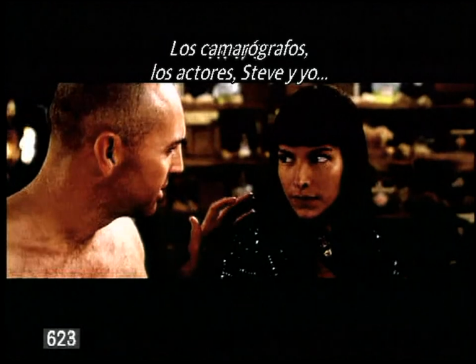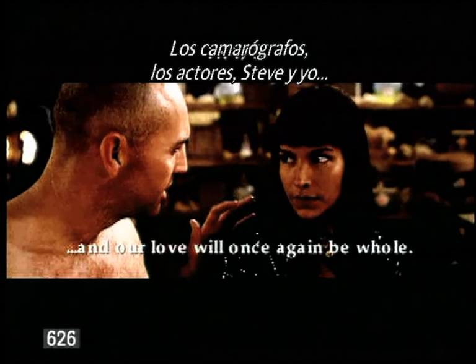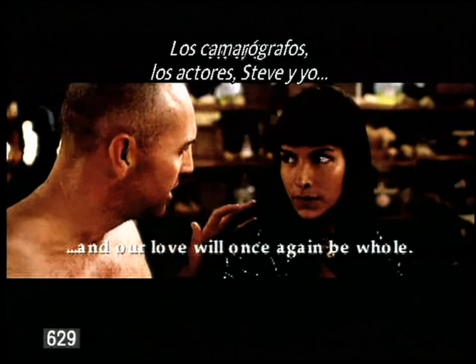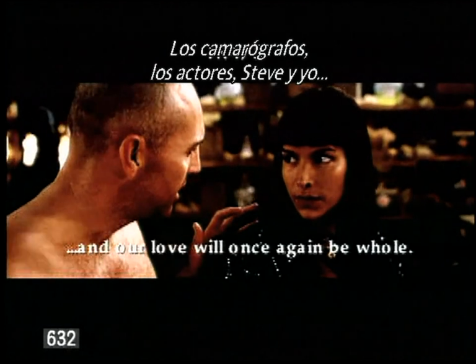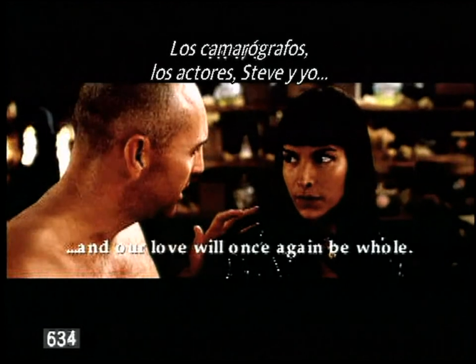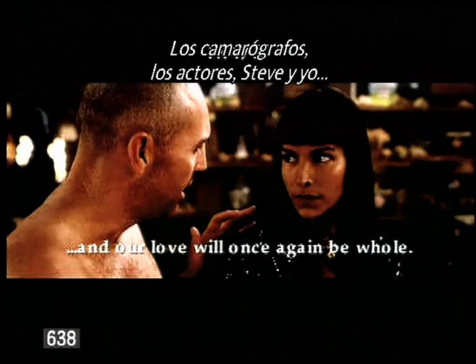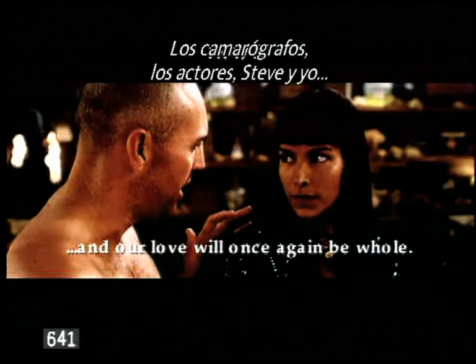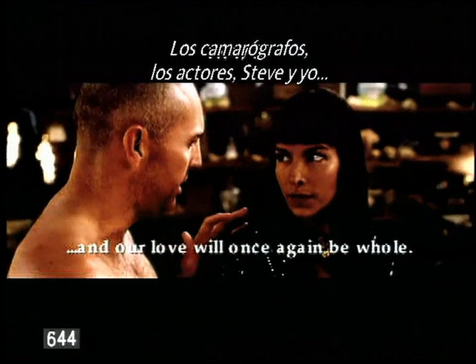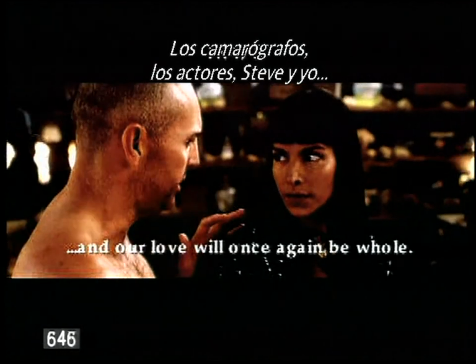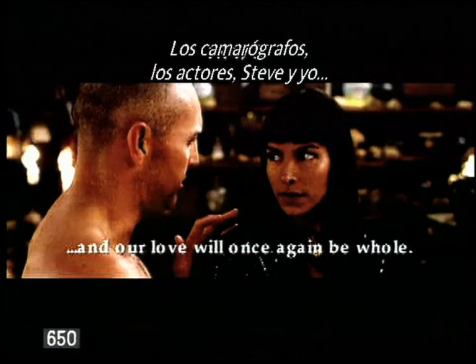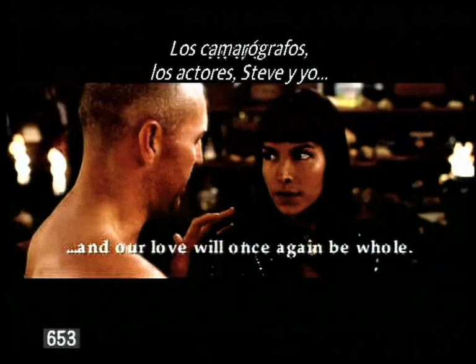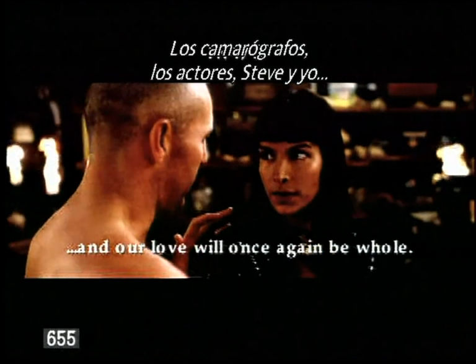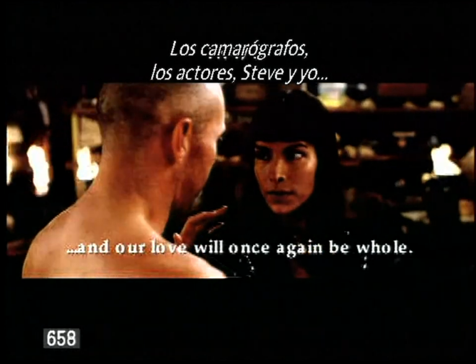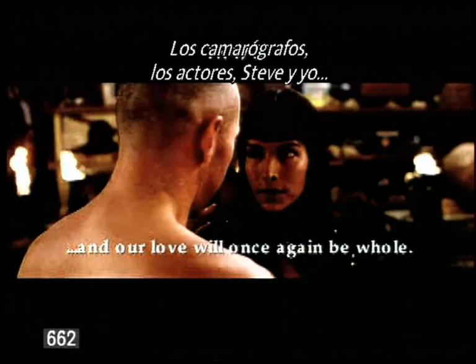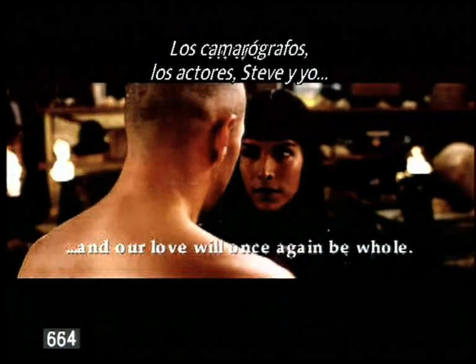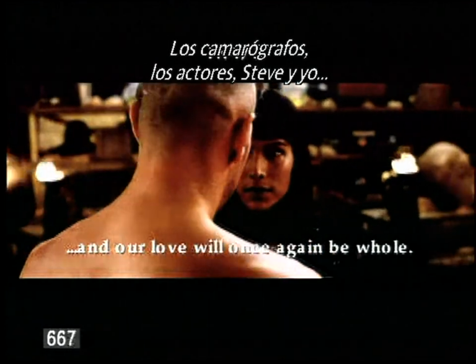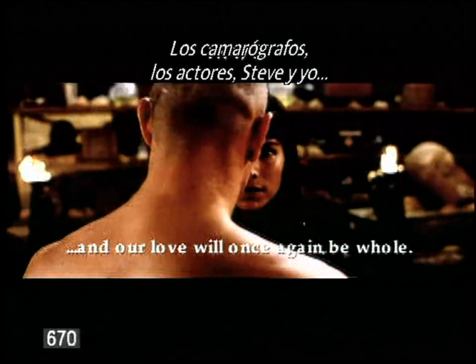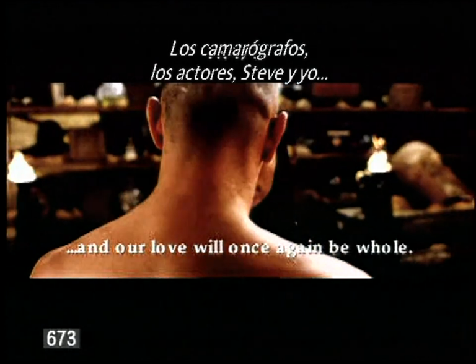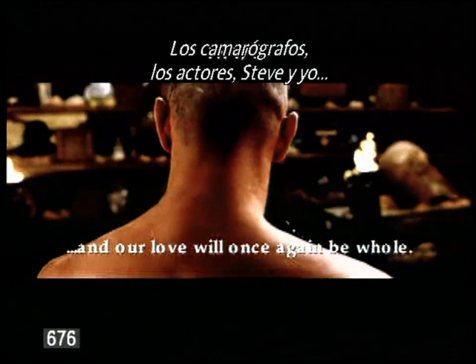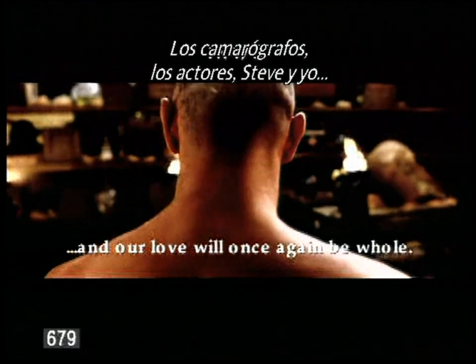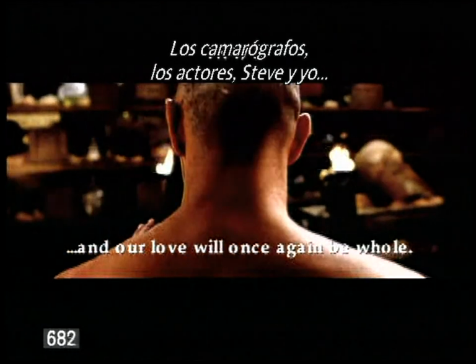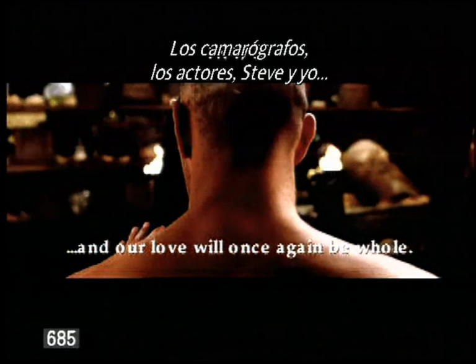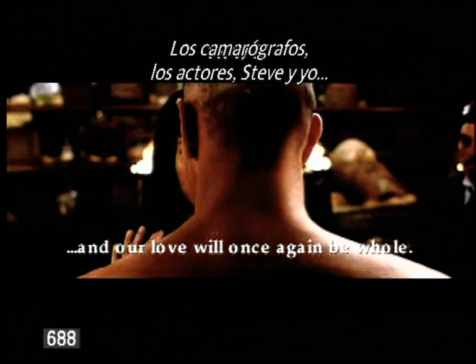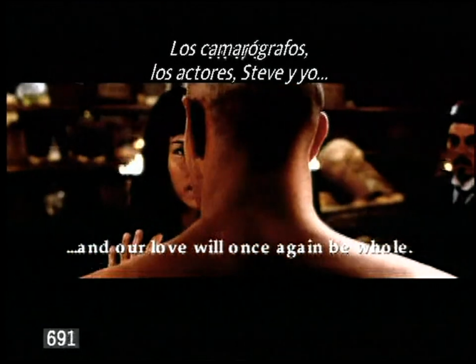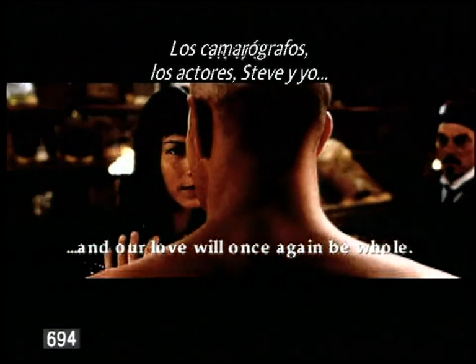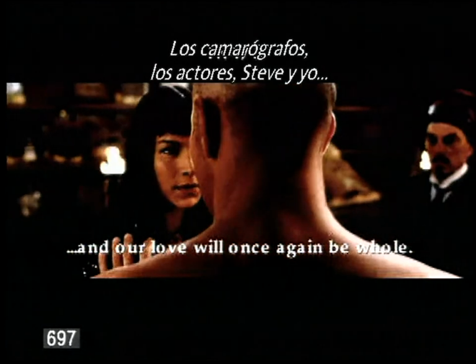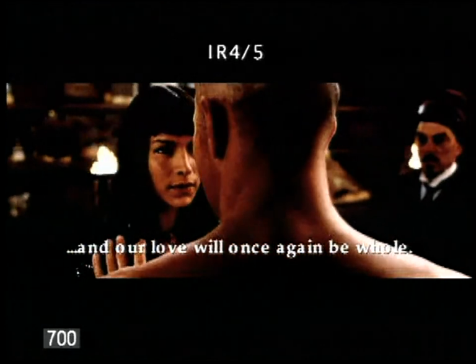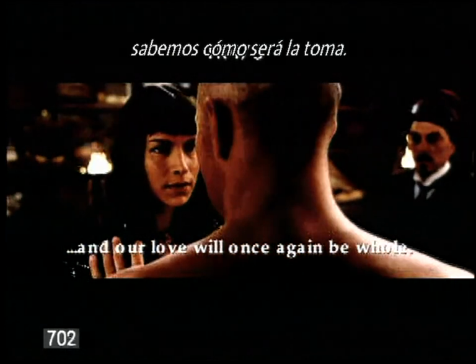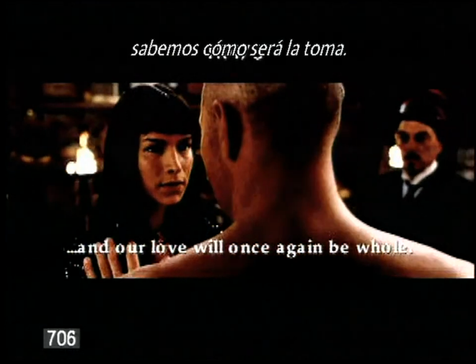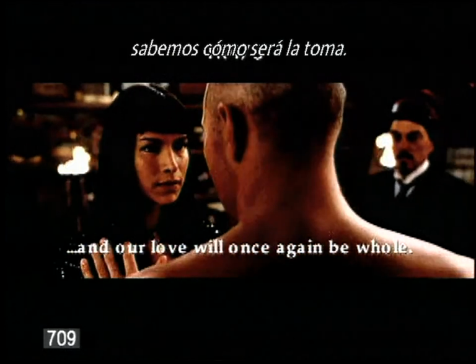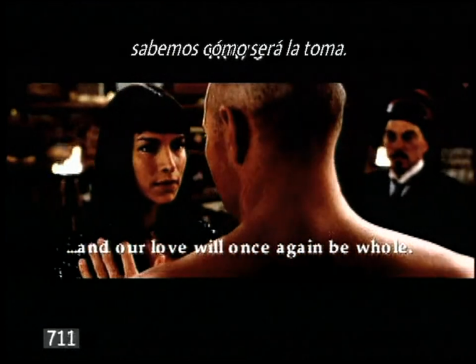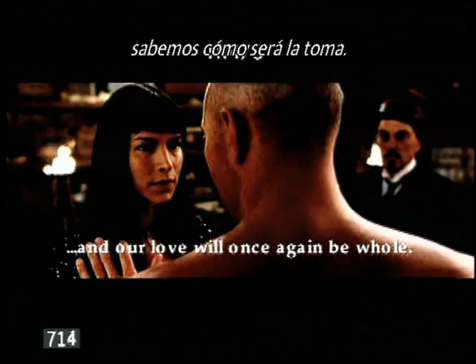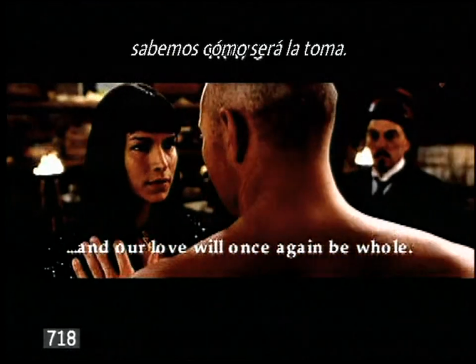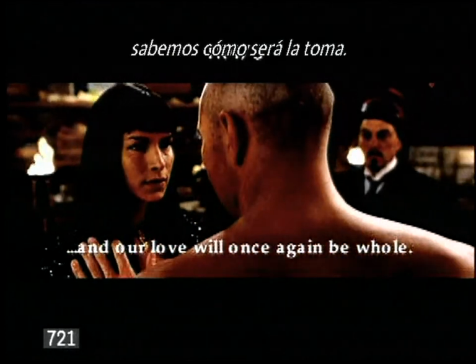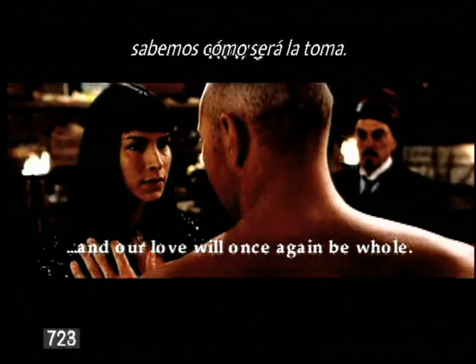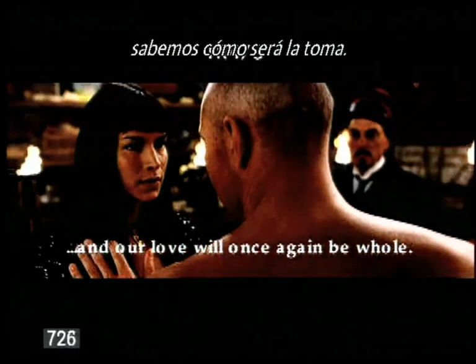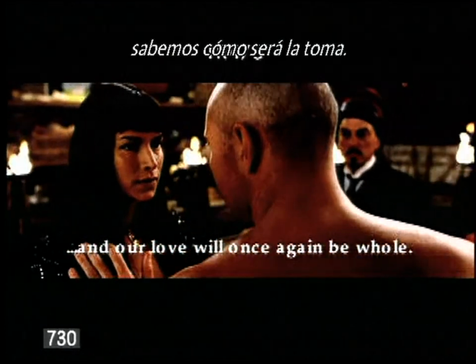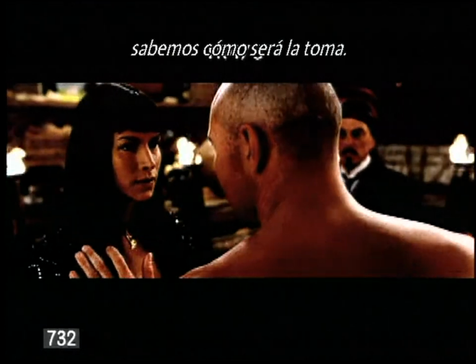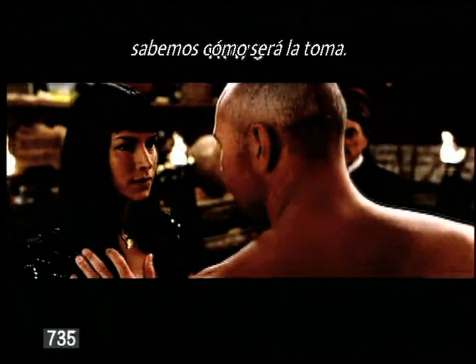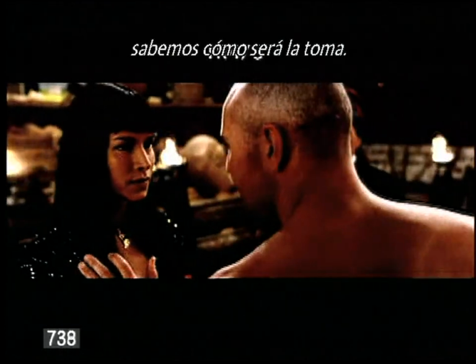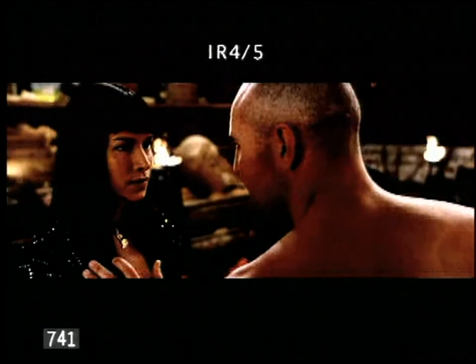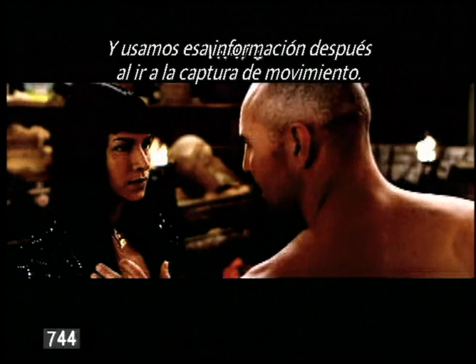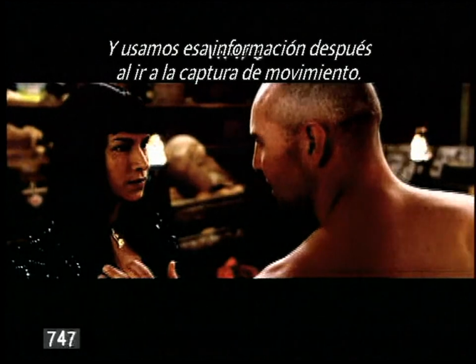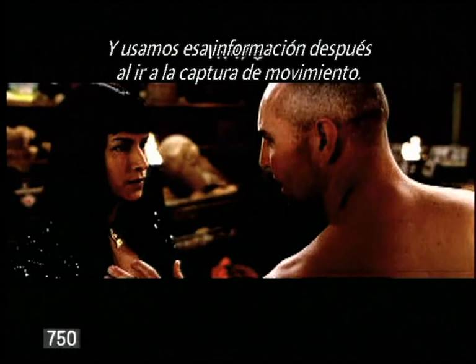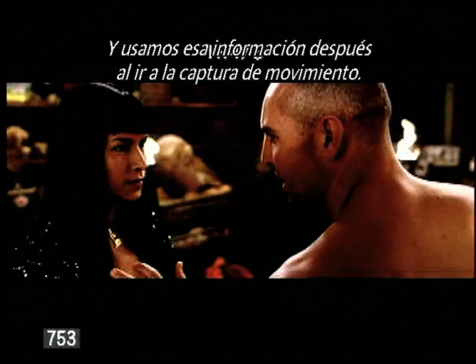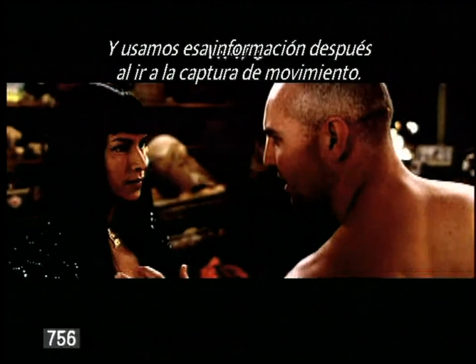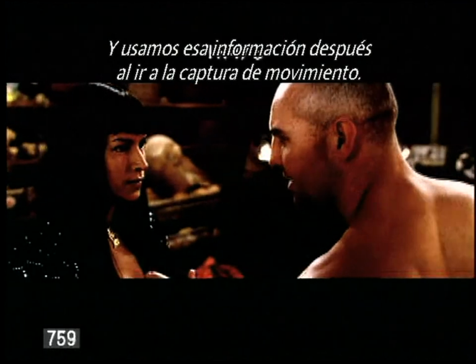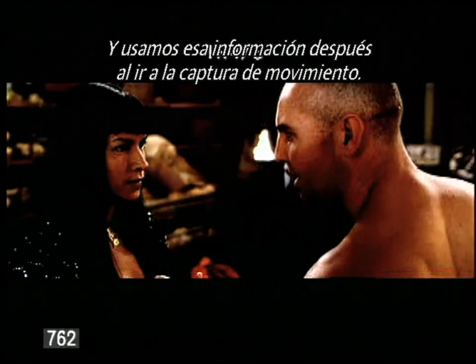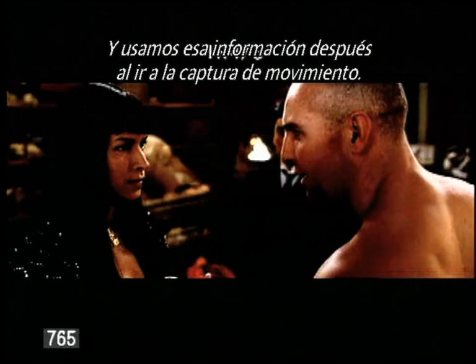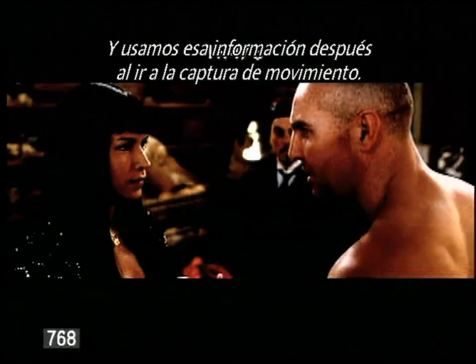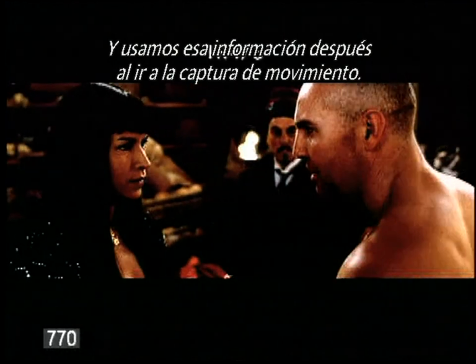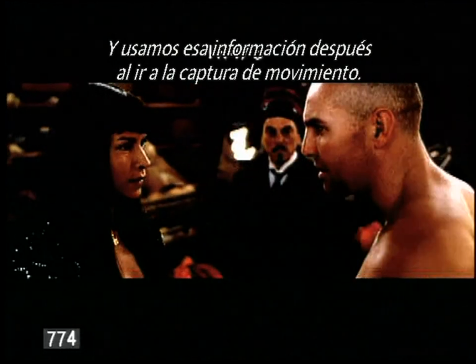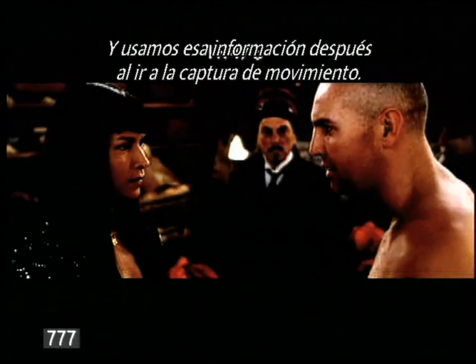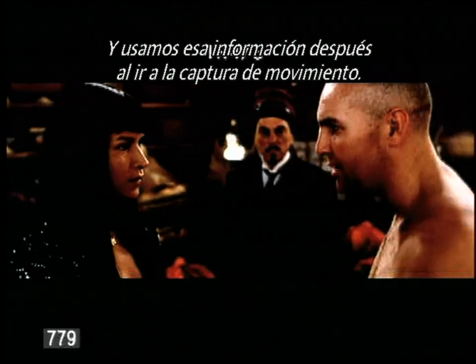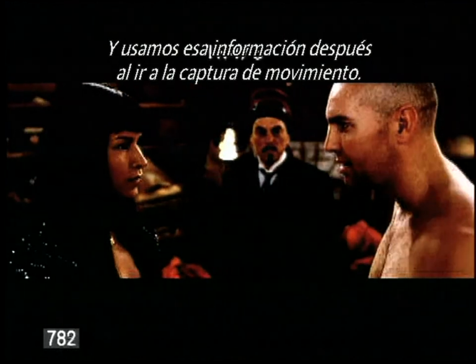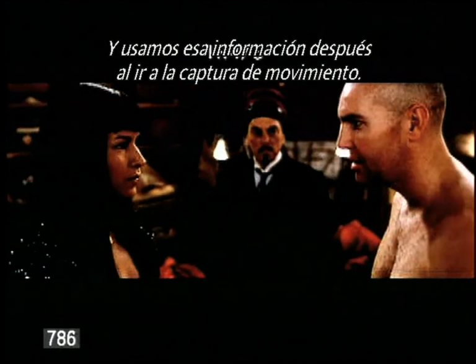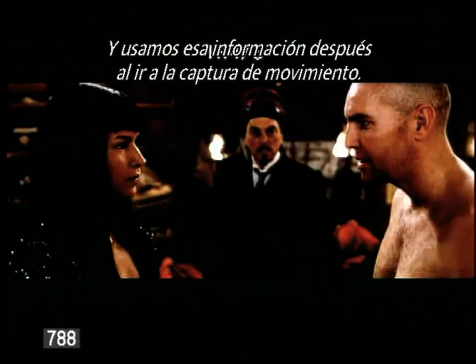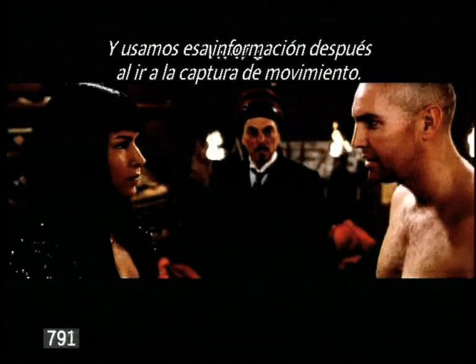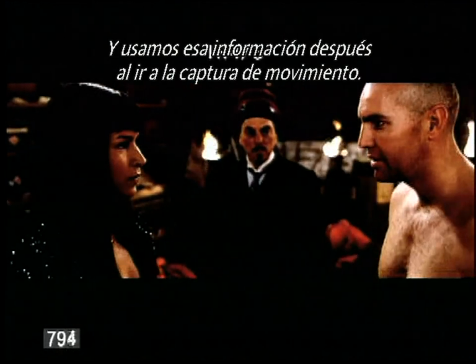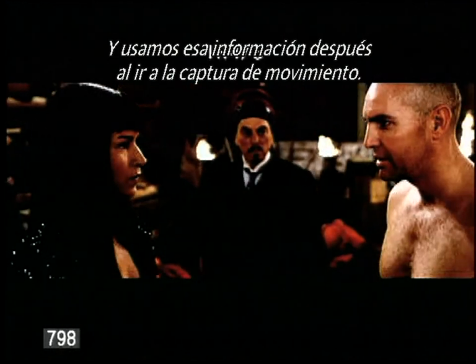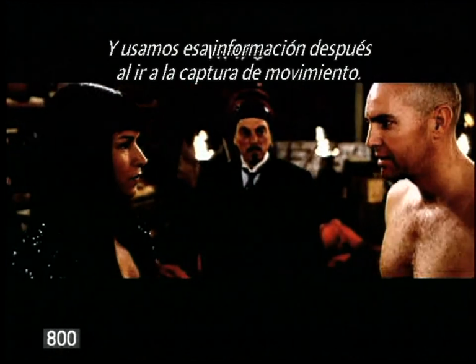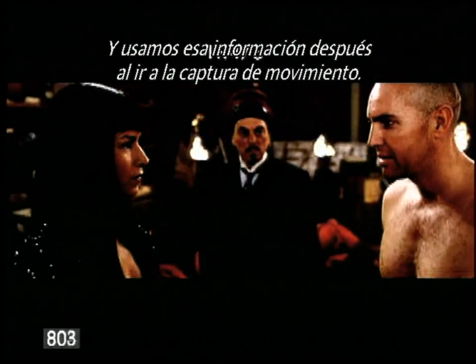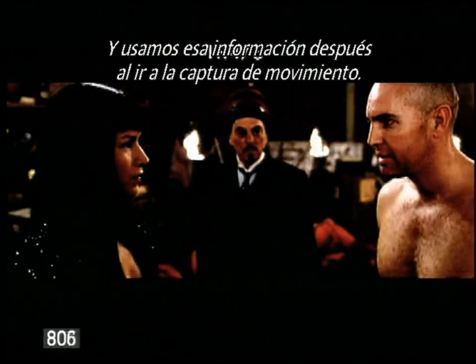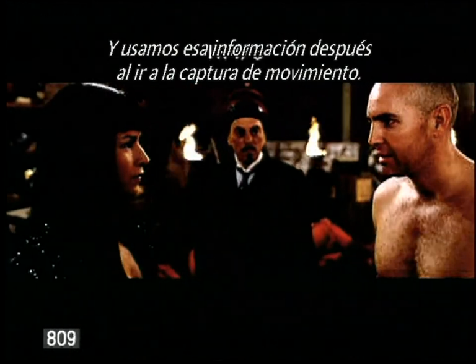The cameraman, the actors, Steve, myself — everyone knows what the shot is. And later we use that information when we go to motion capture.